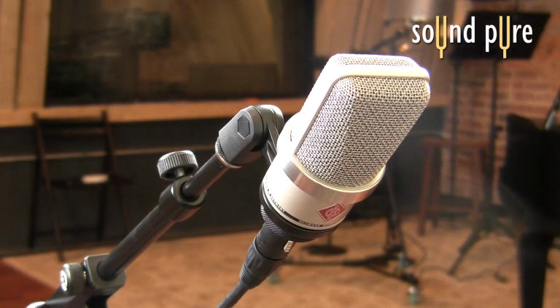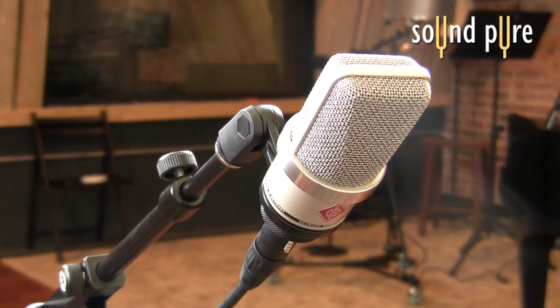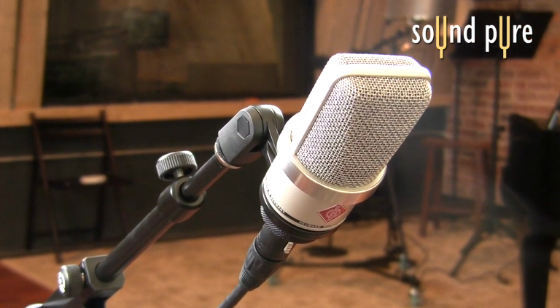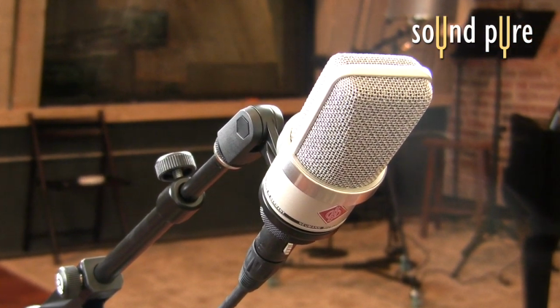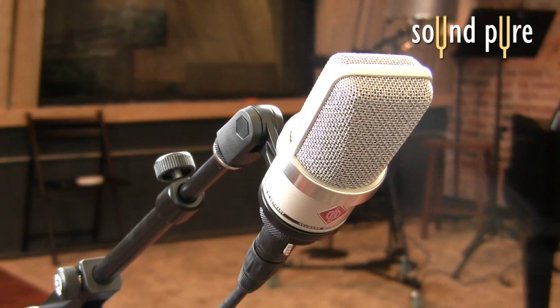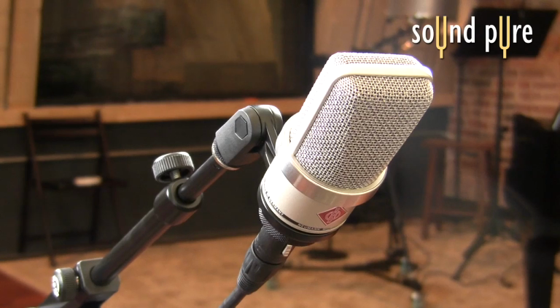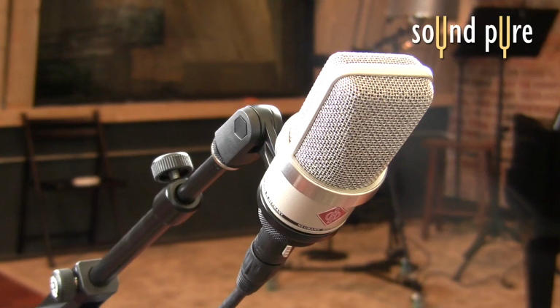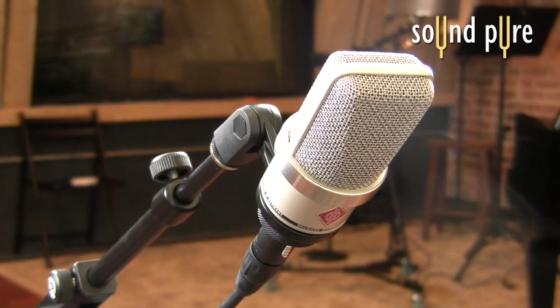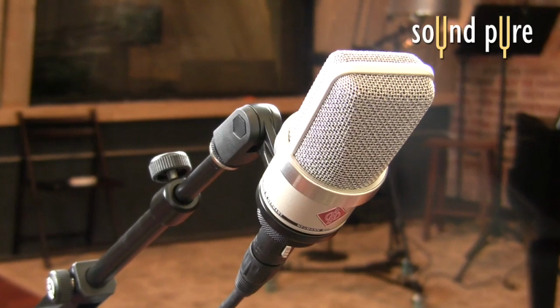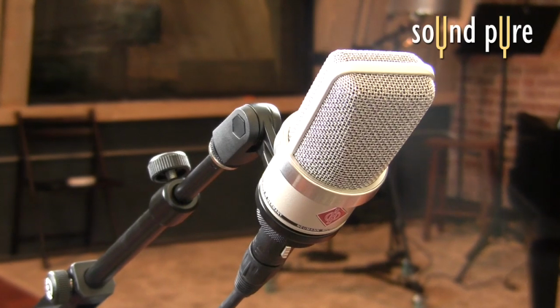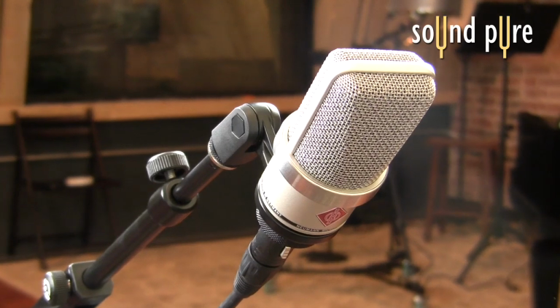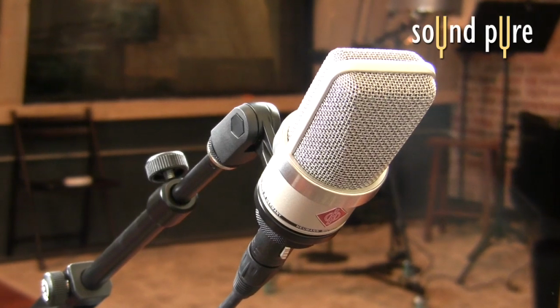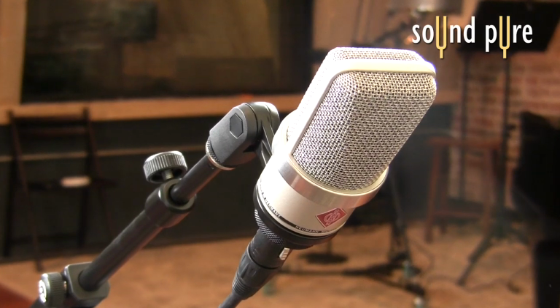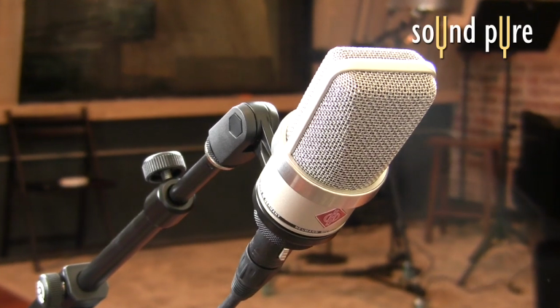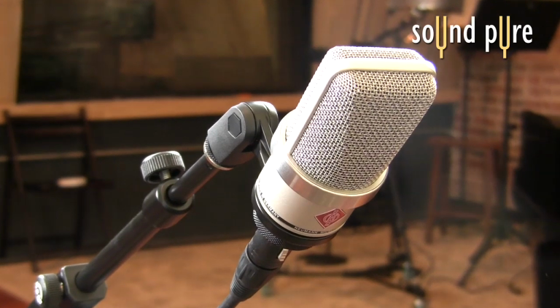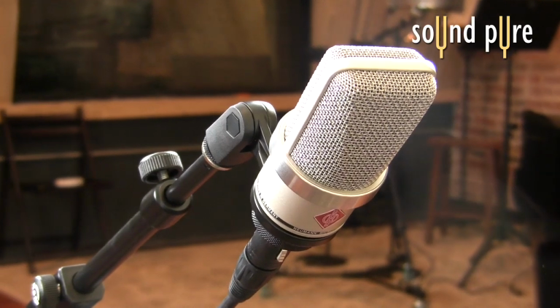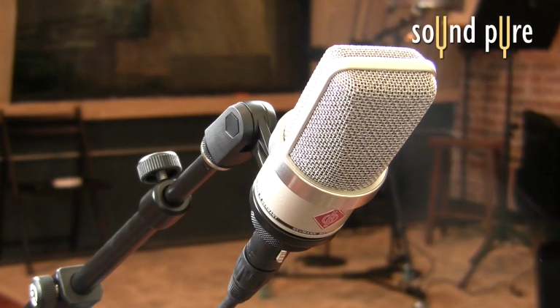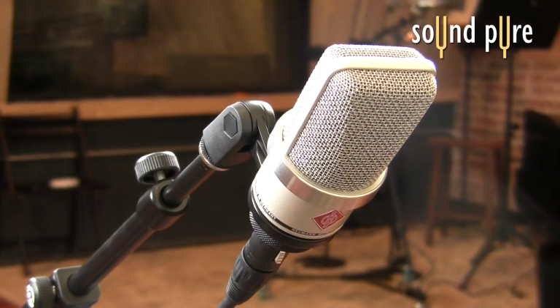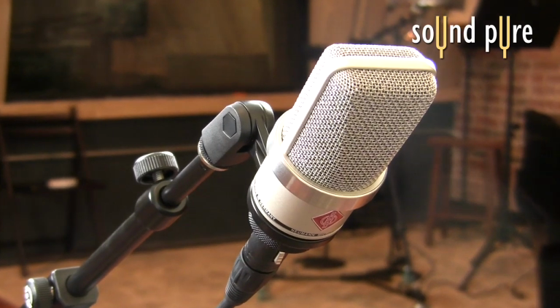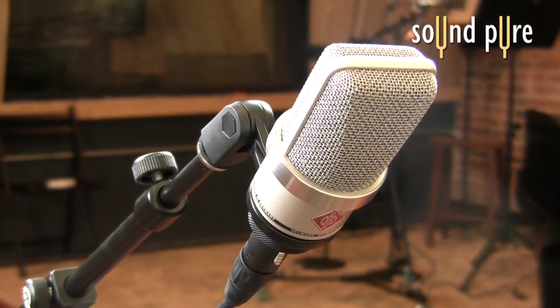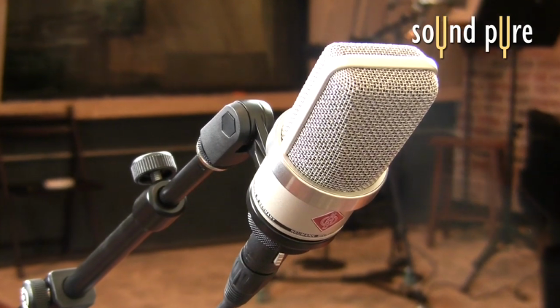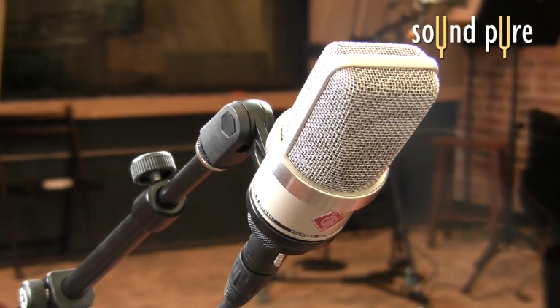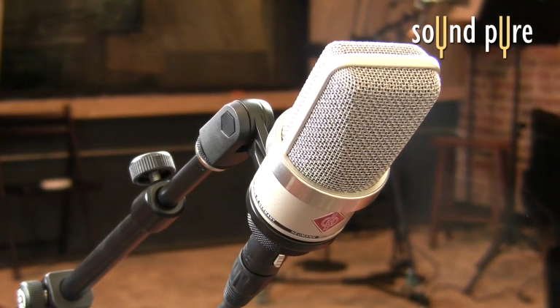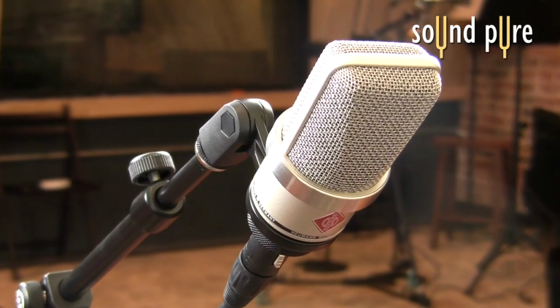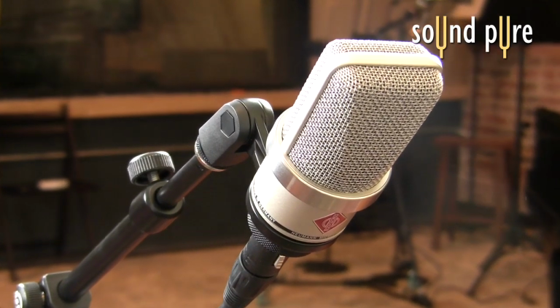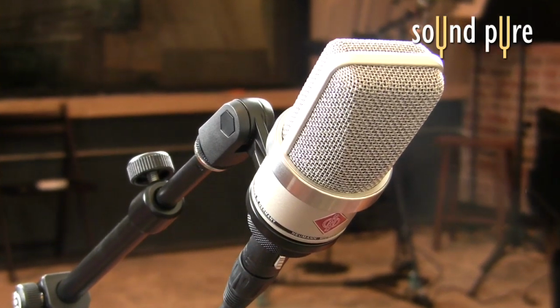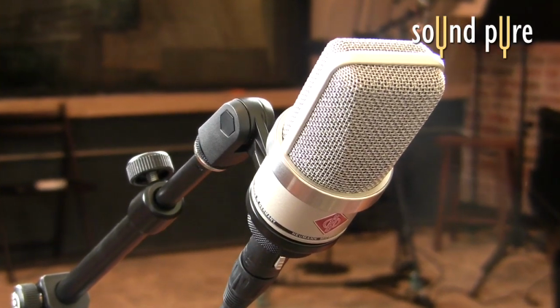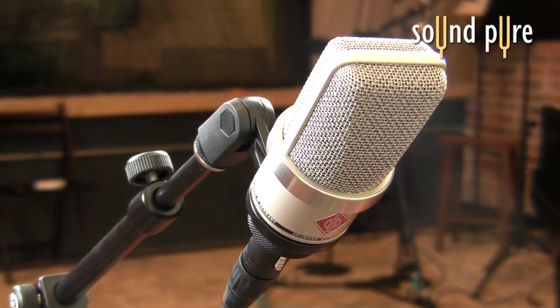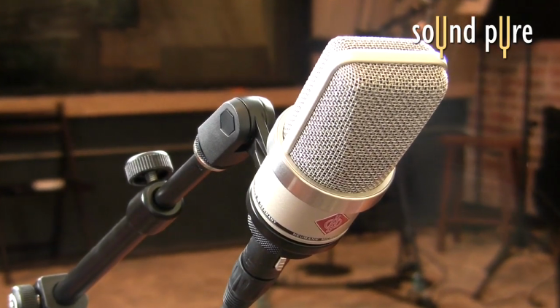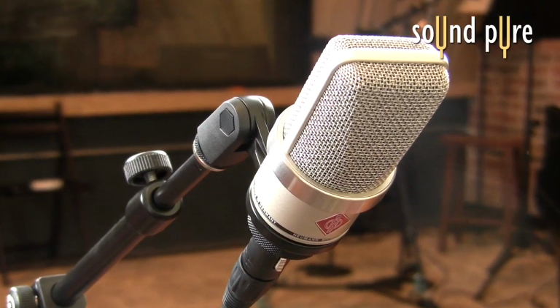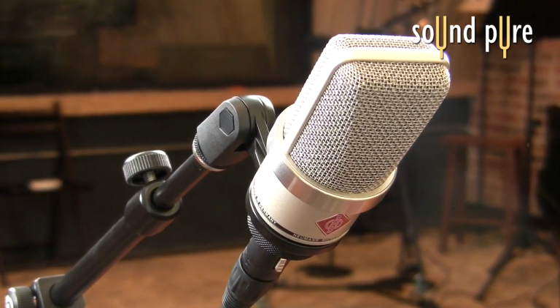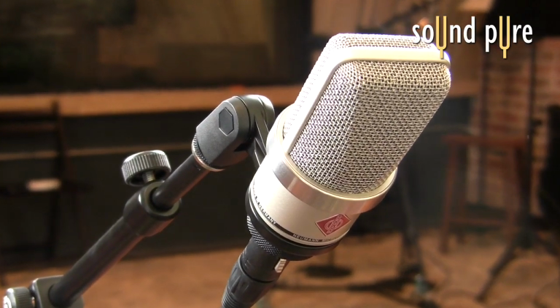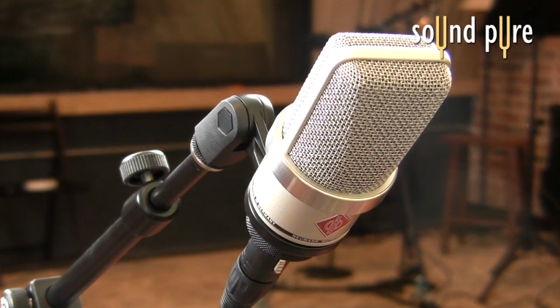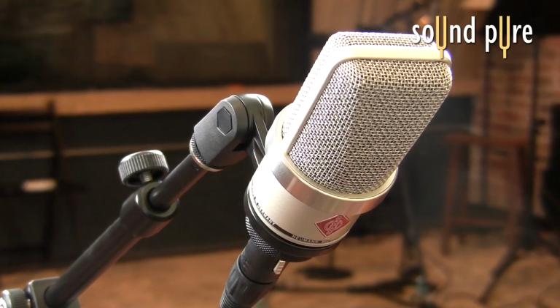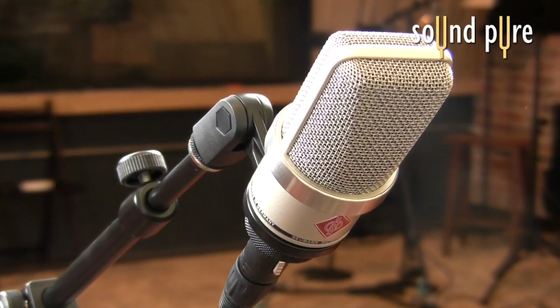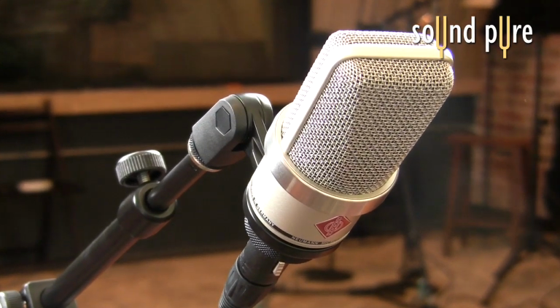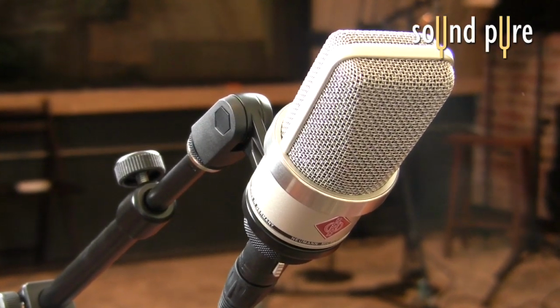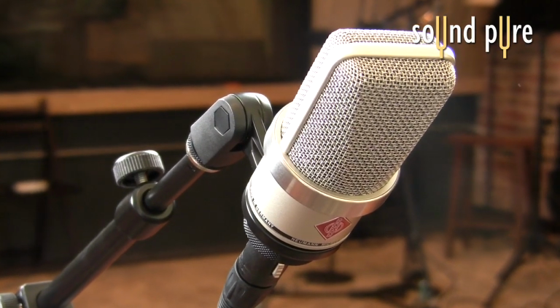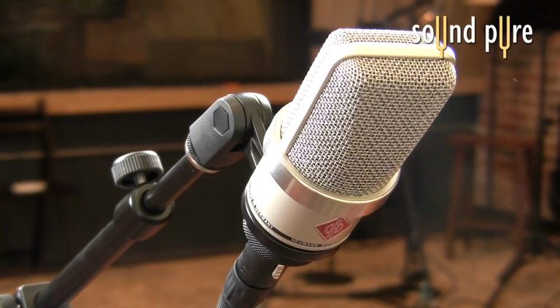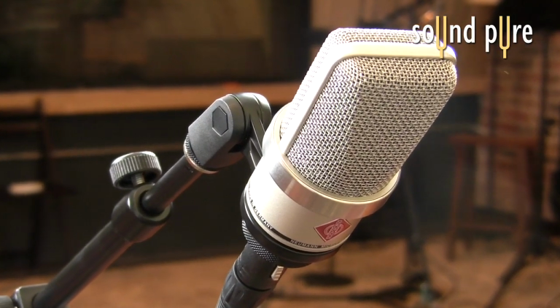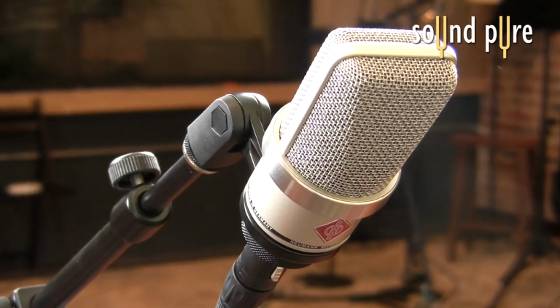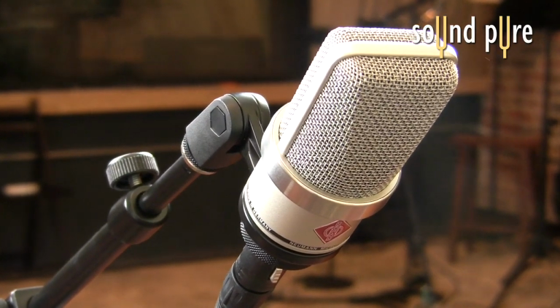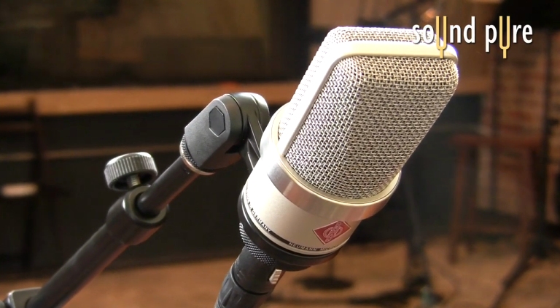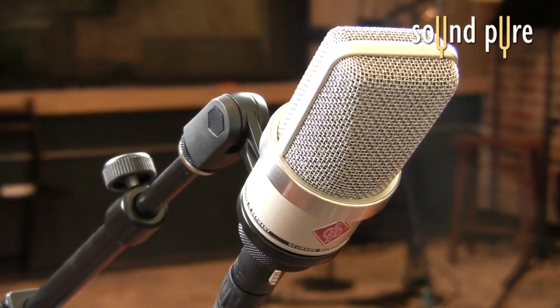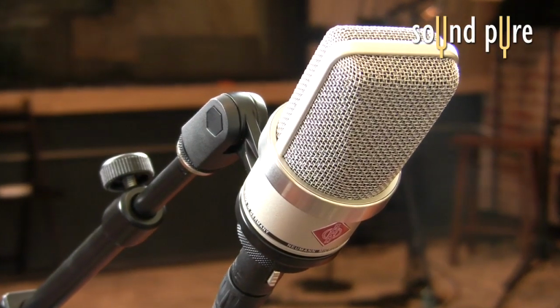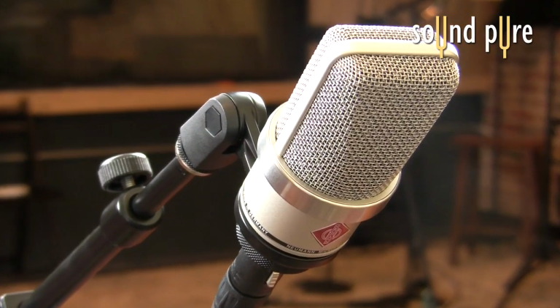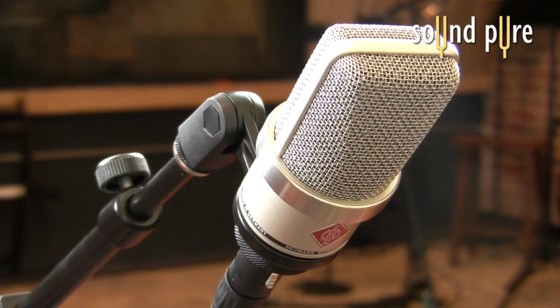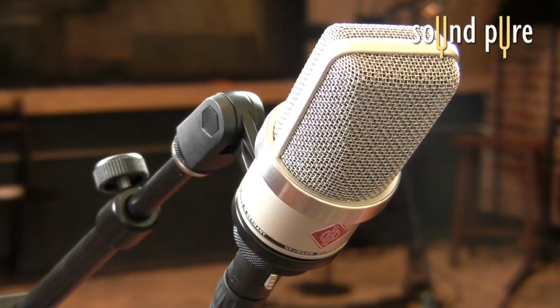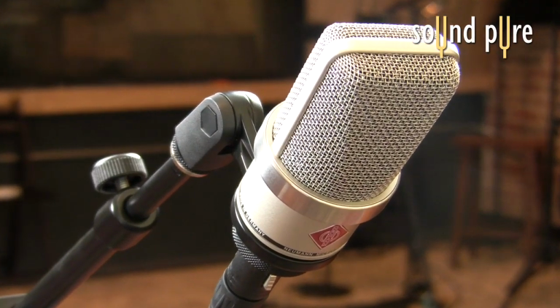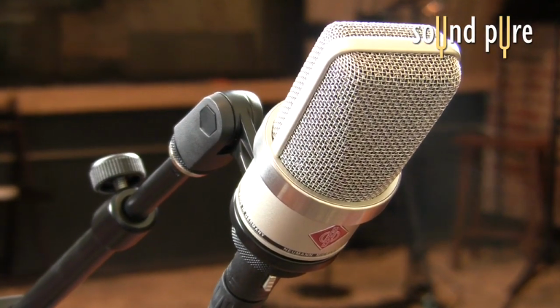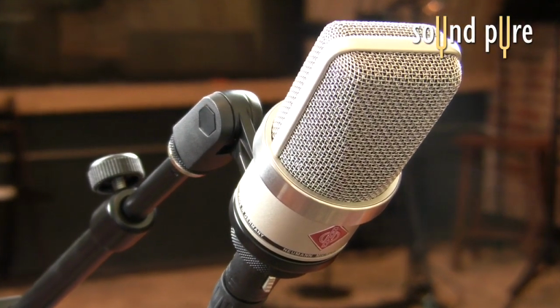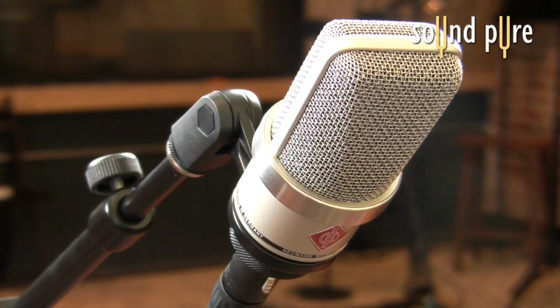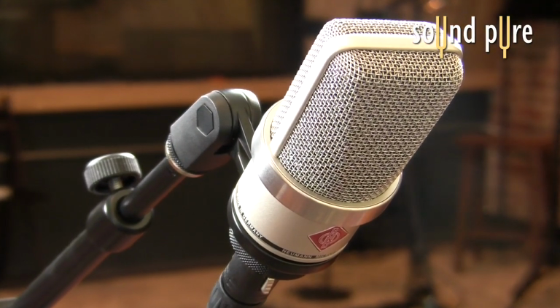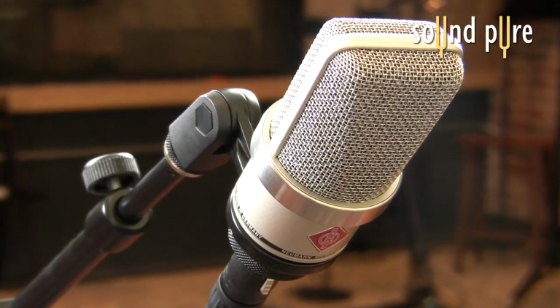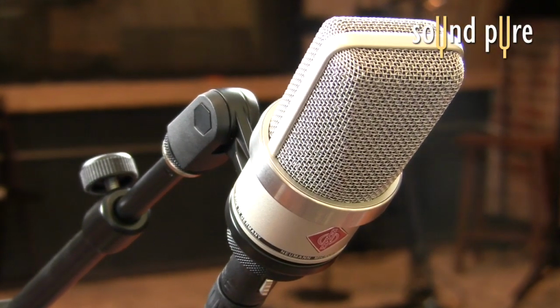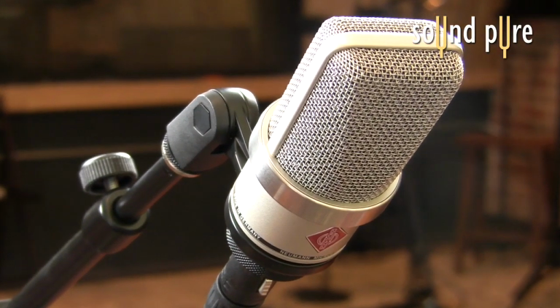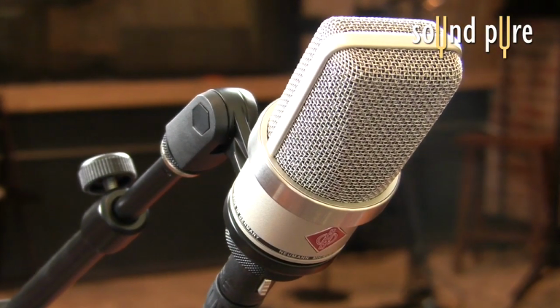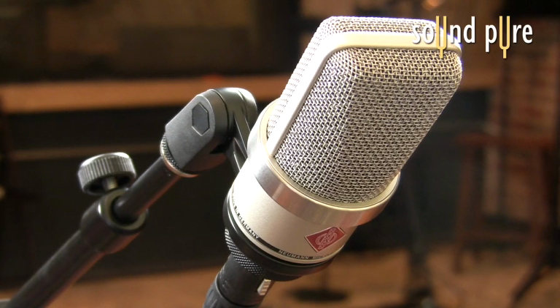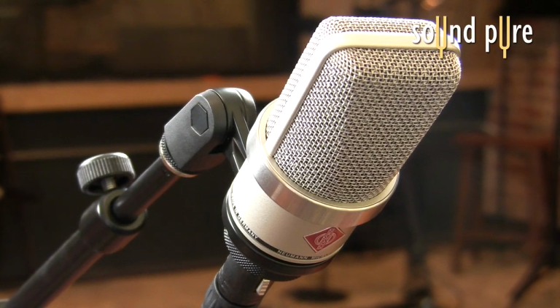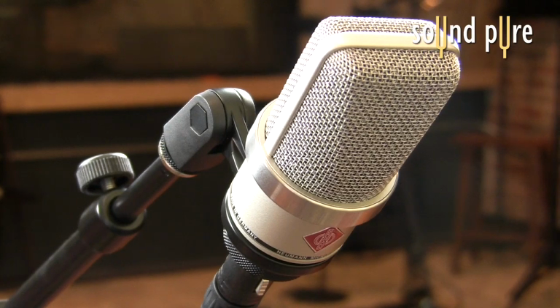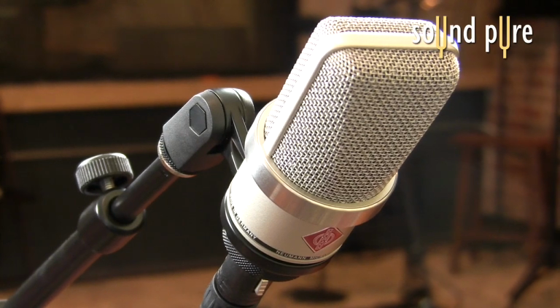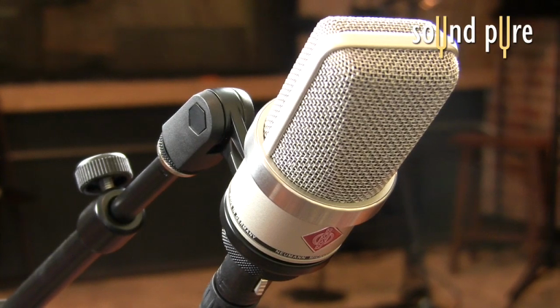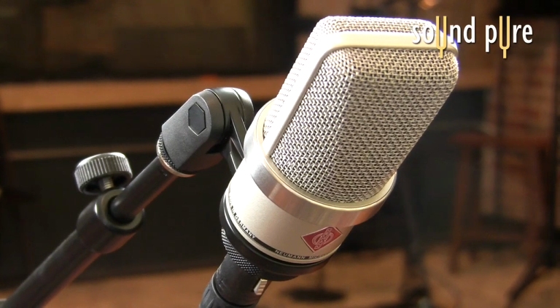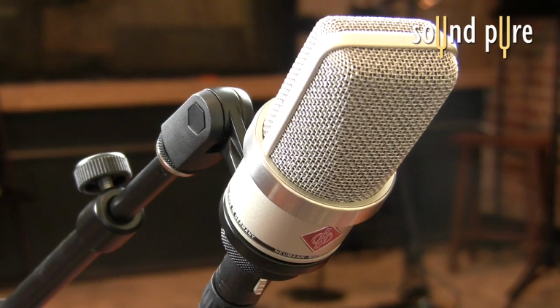Overall from Neumann, you can expect an extremely versatile workhorse microphone, and the price point on this microphone is unbelievable.